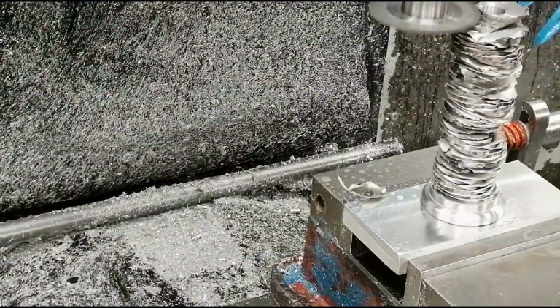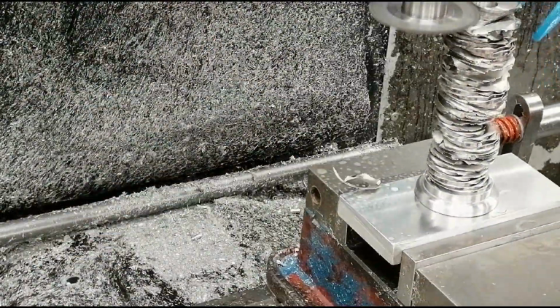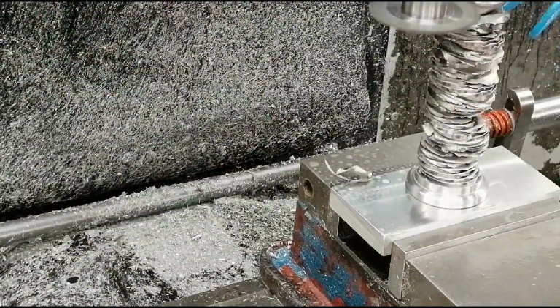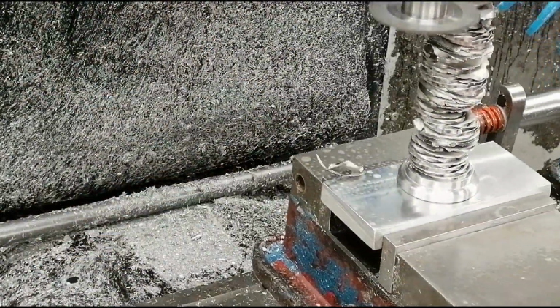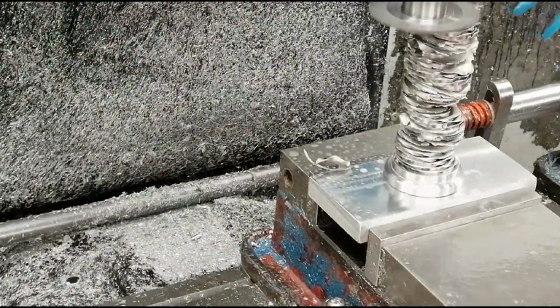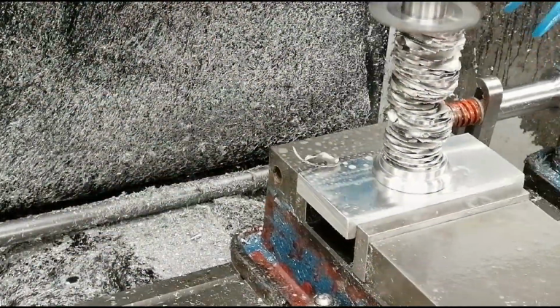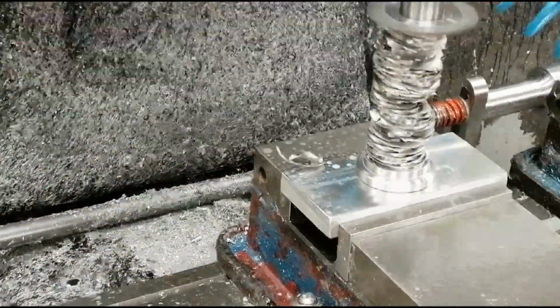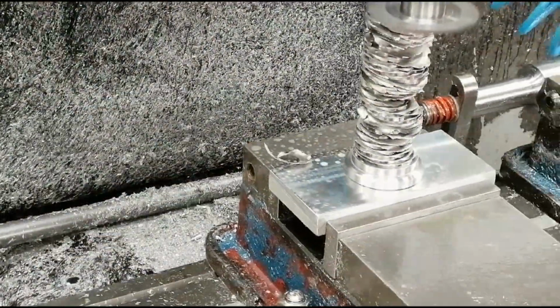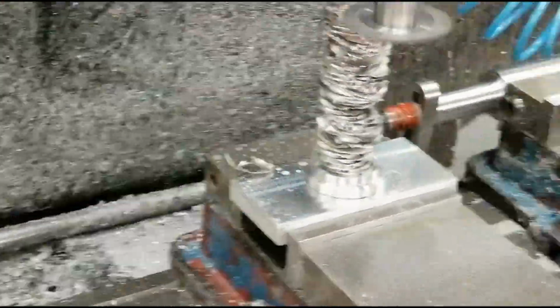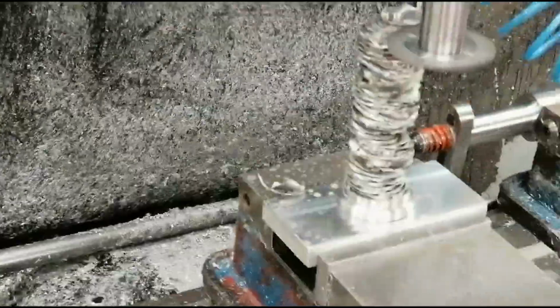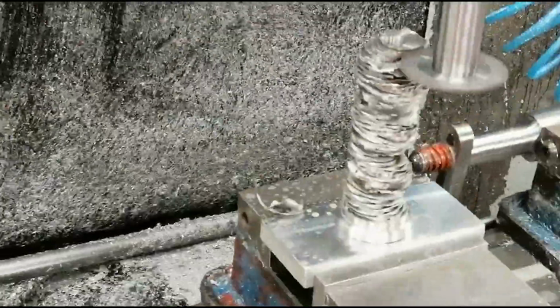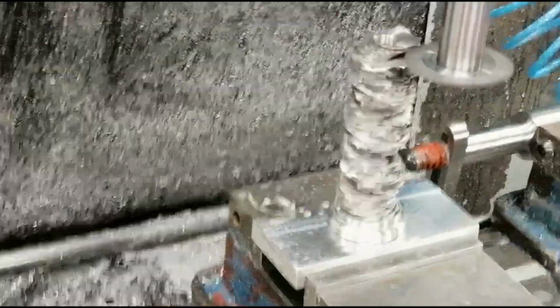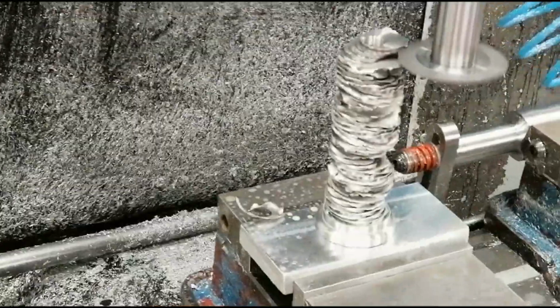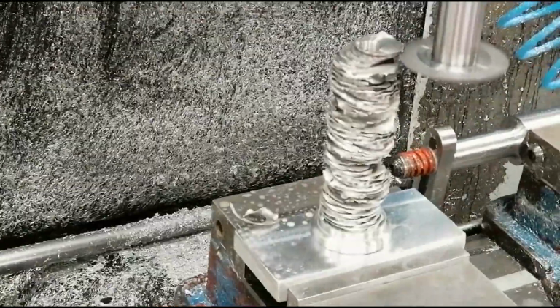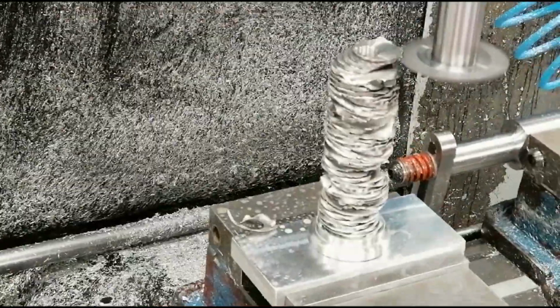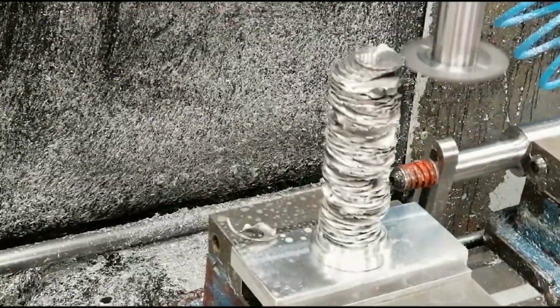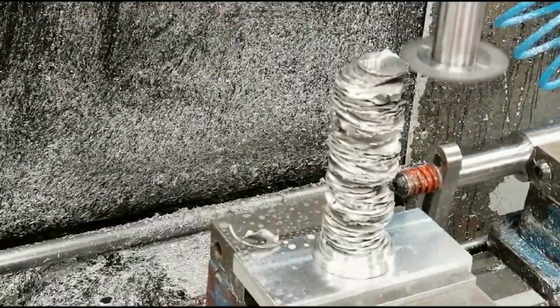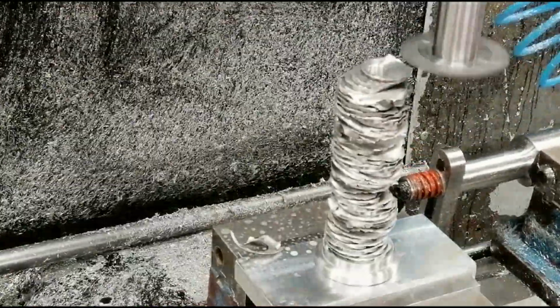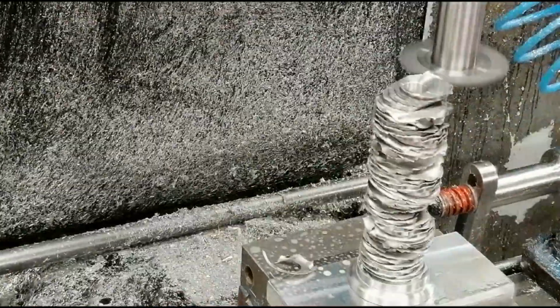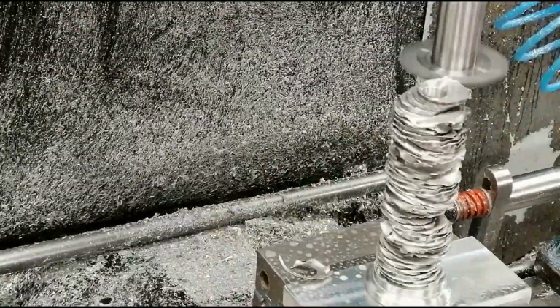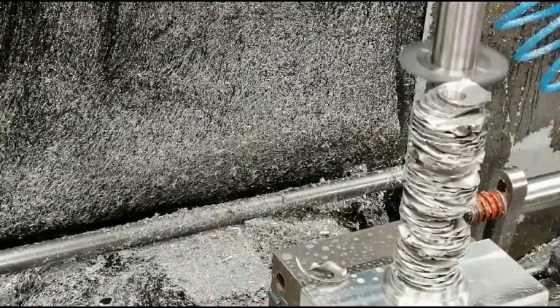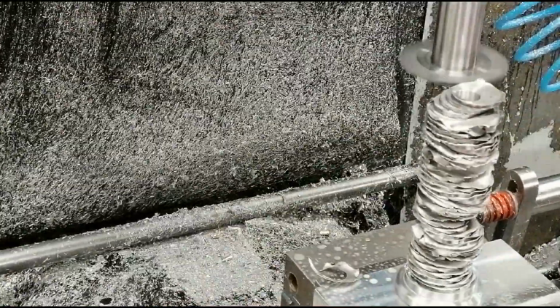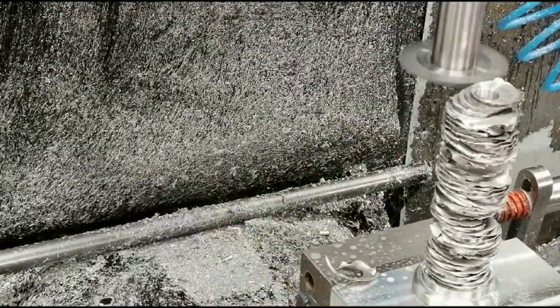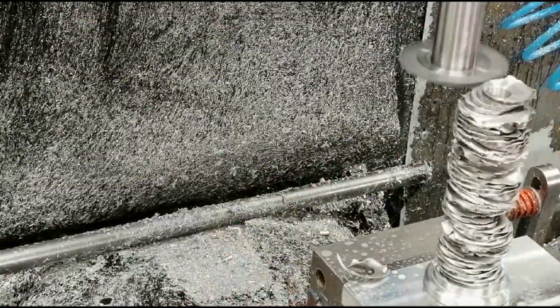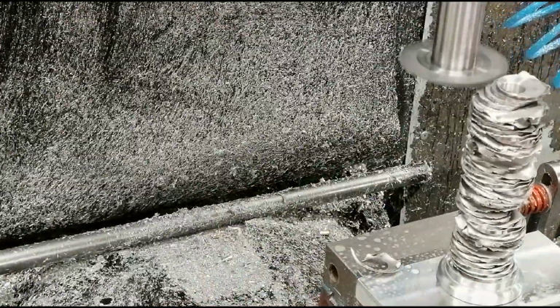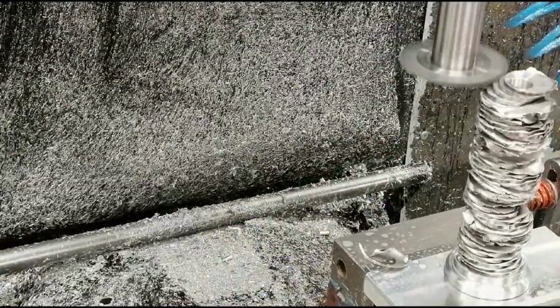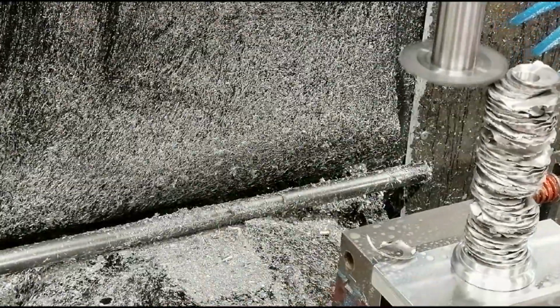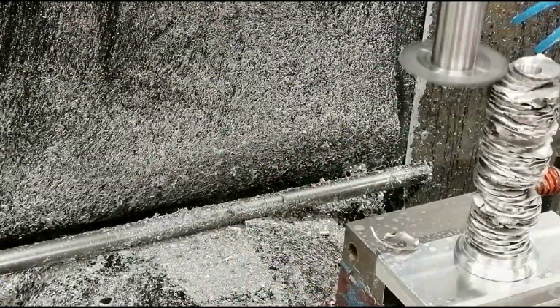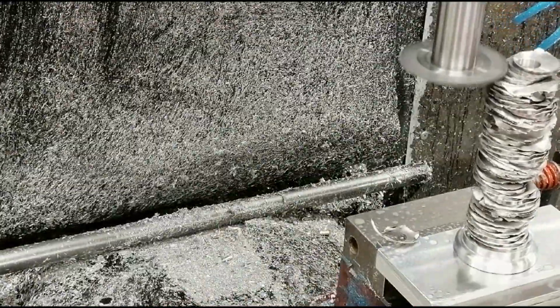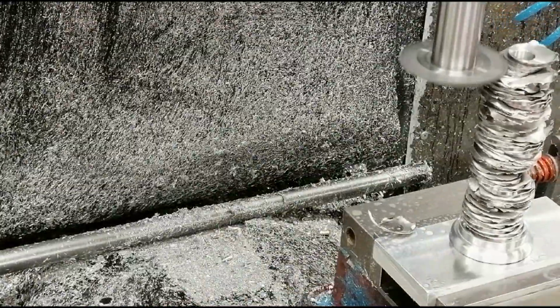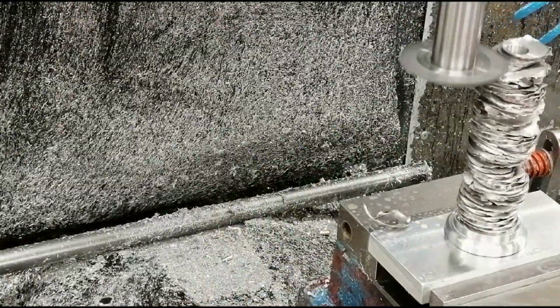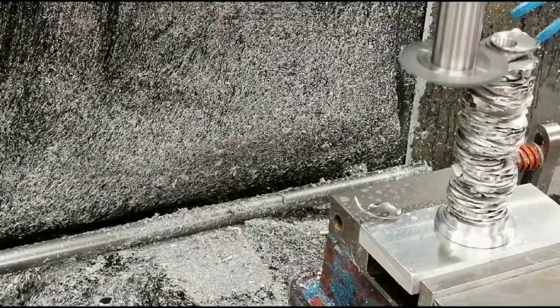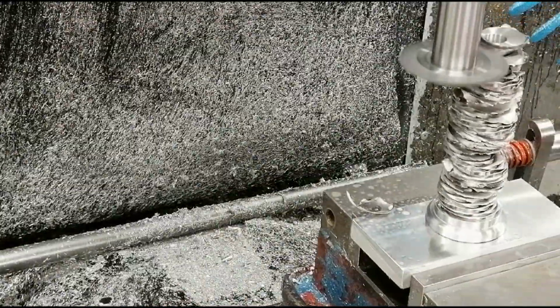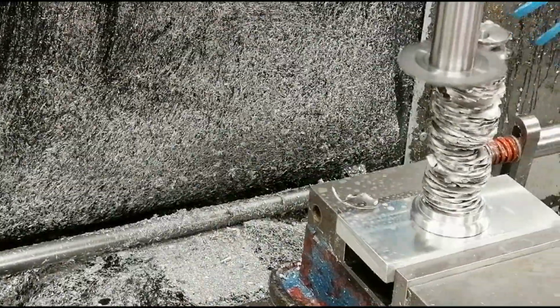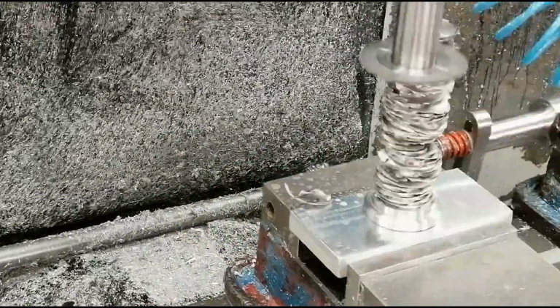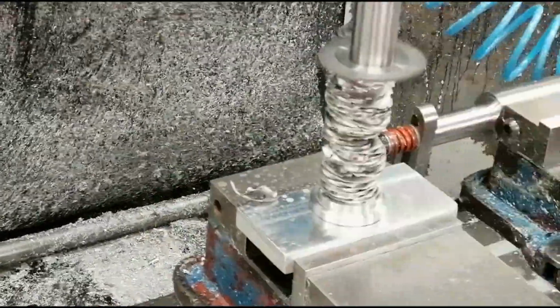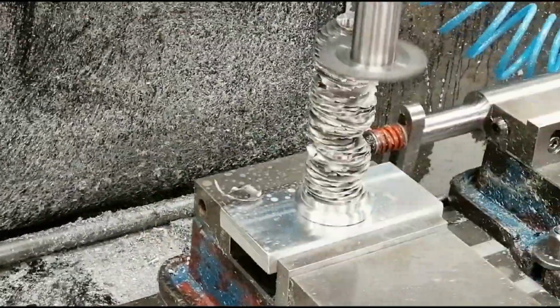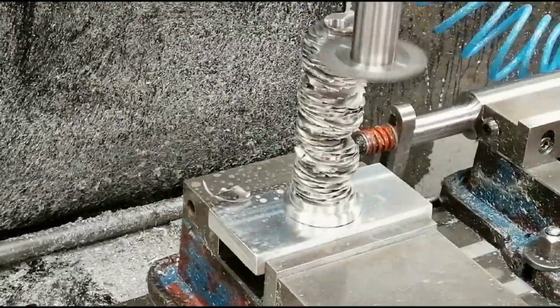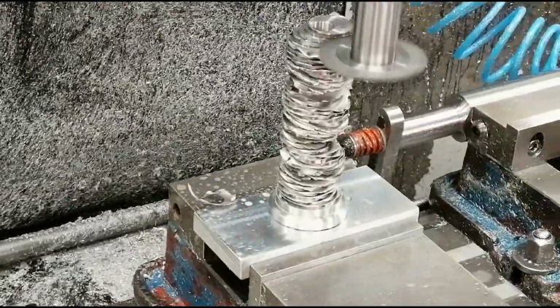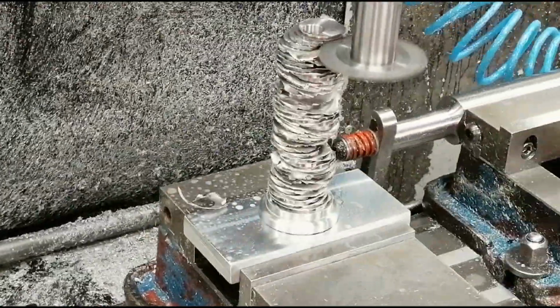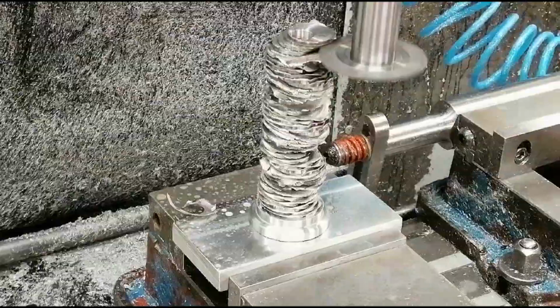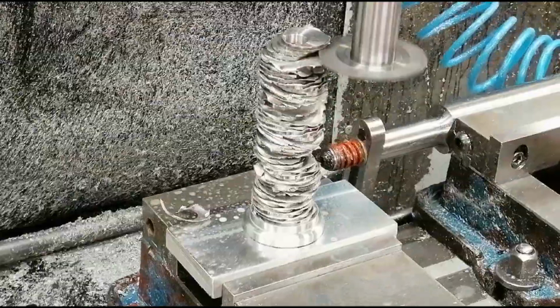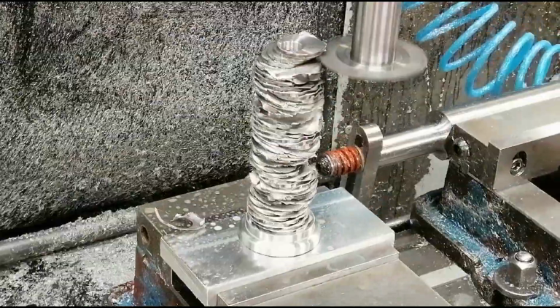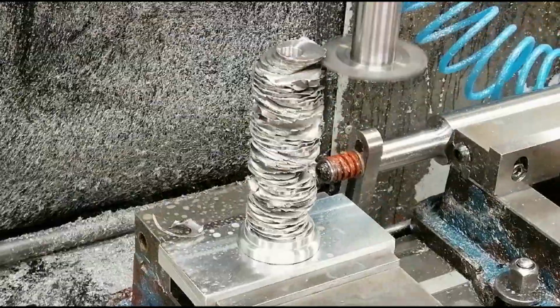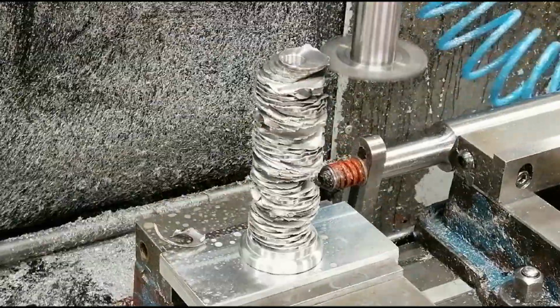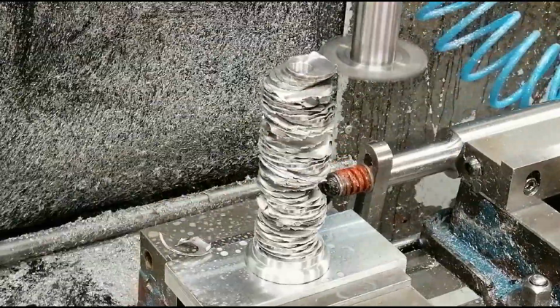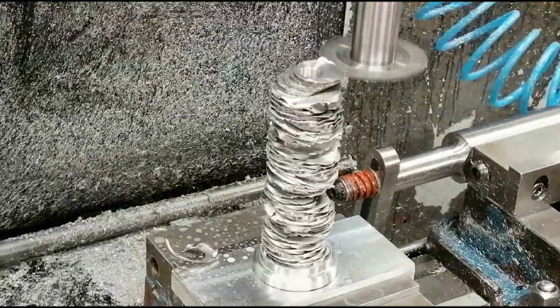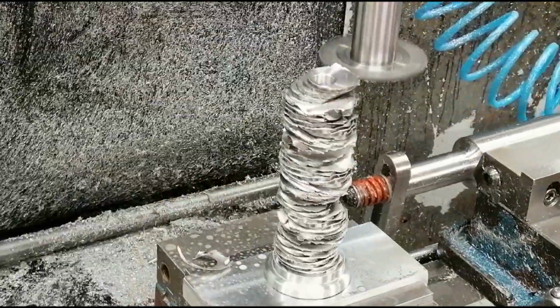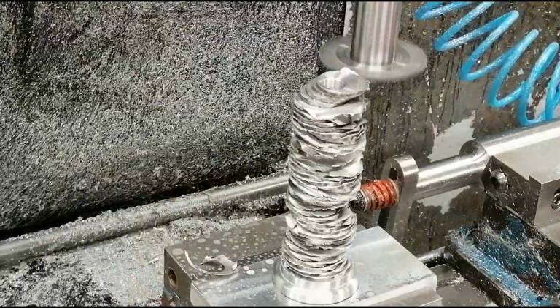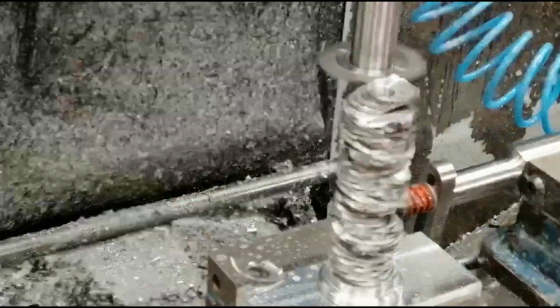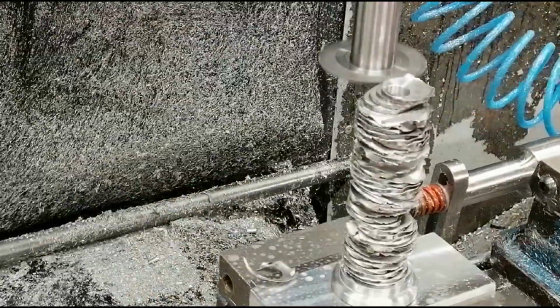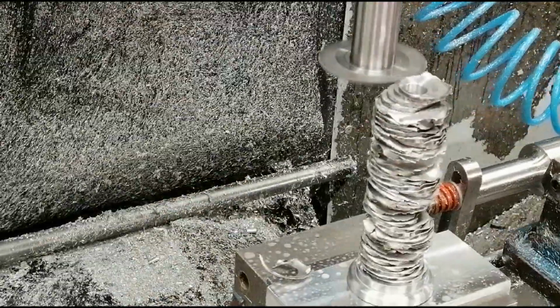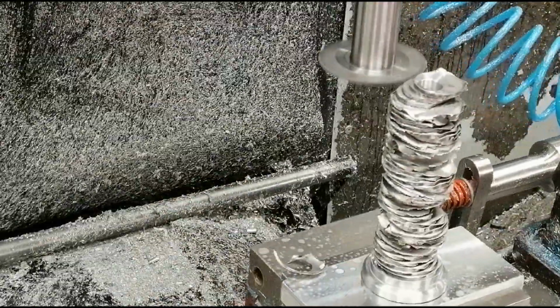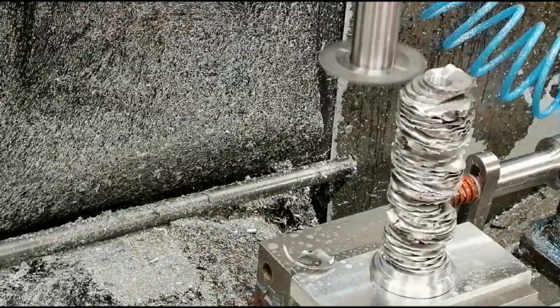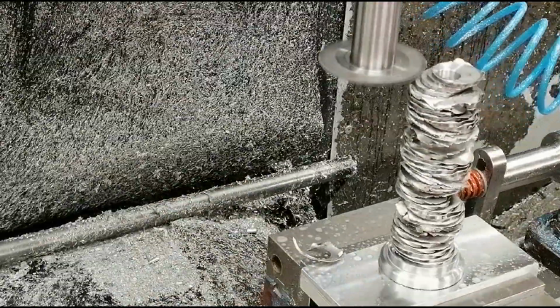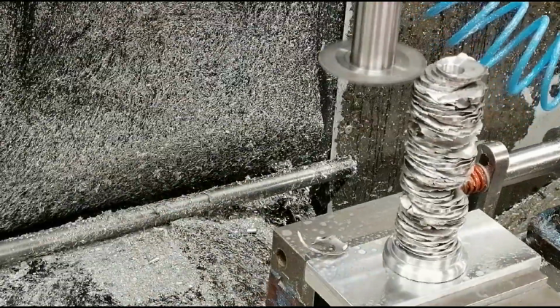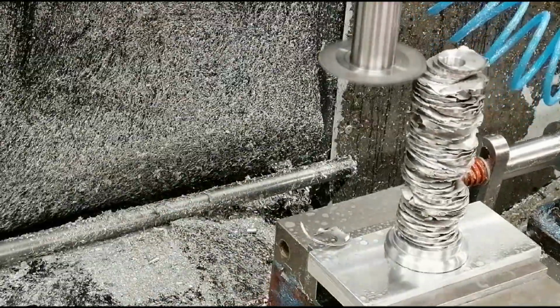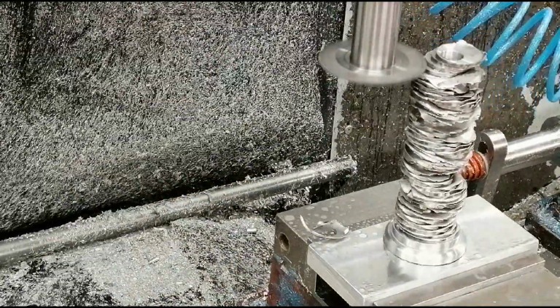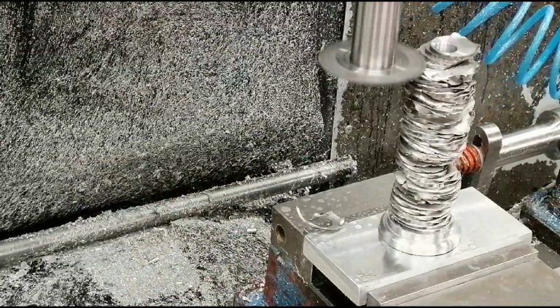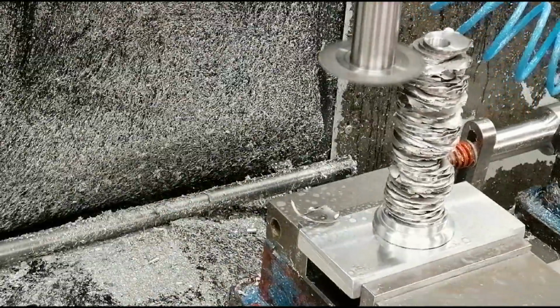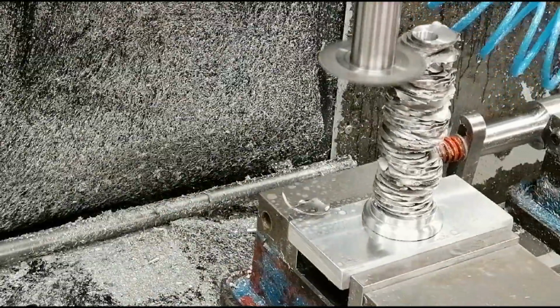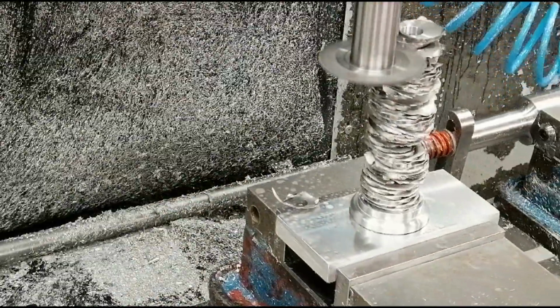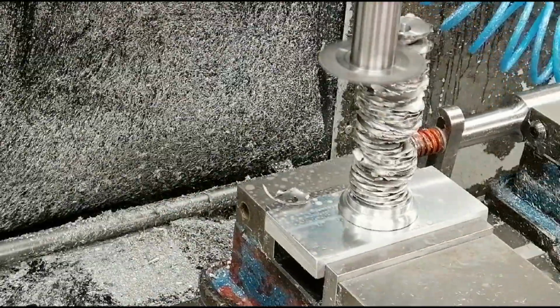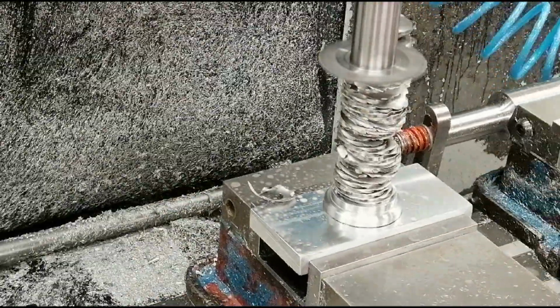Stacked coin candlesticks don't have to be turned on the lathe. One good setup on the mill can finish the entire profile in one go.